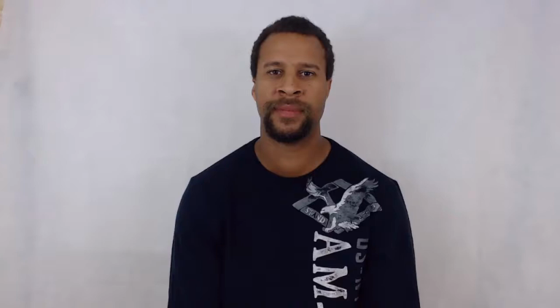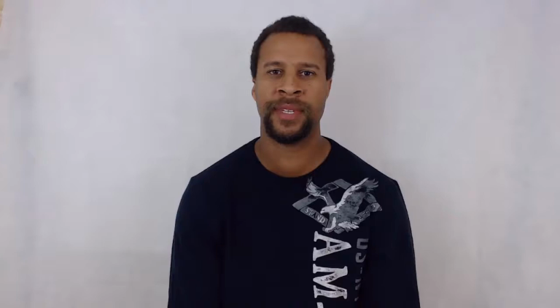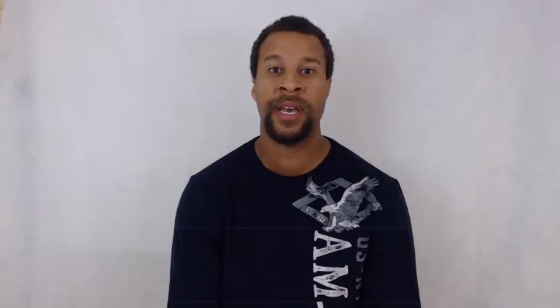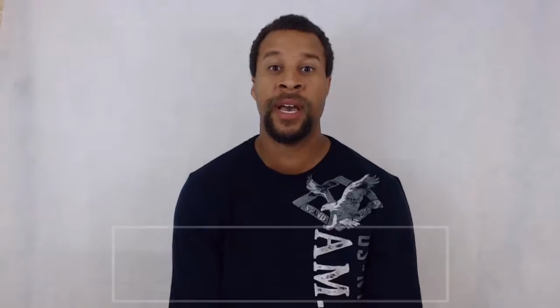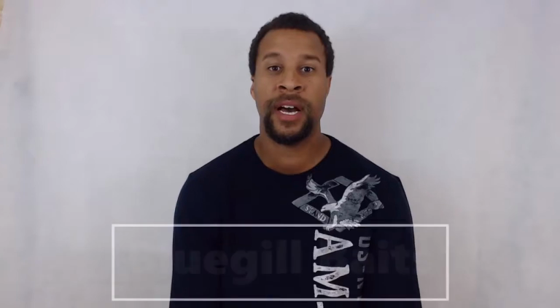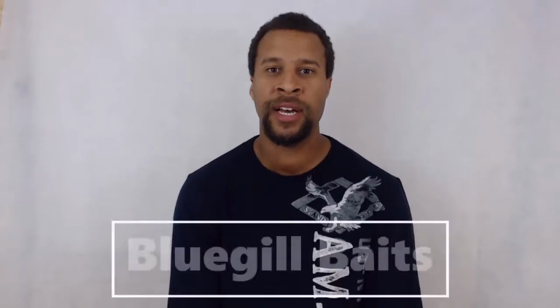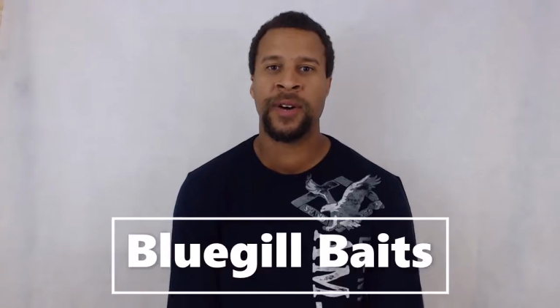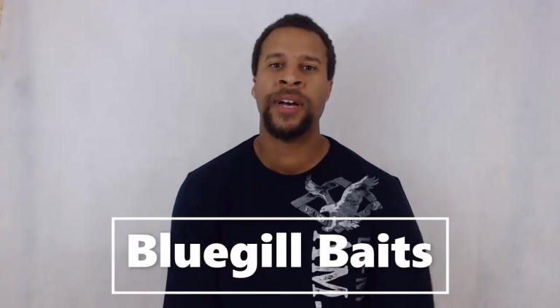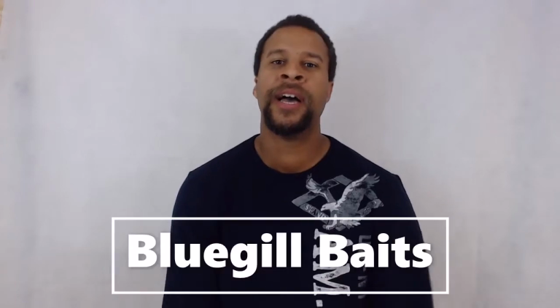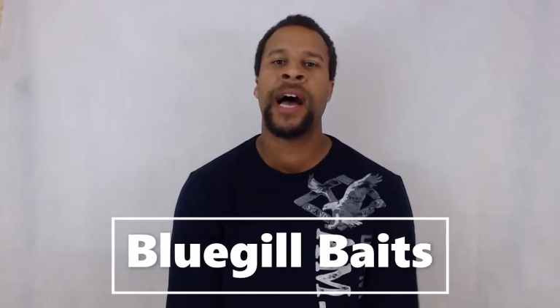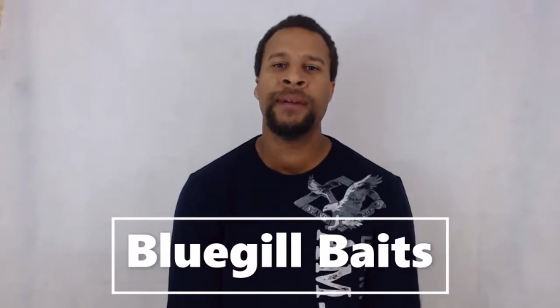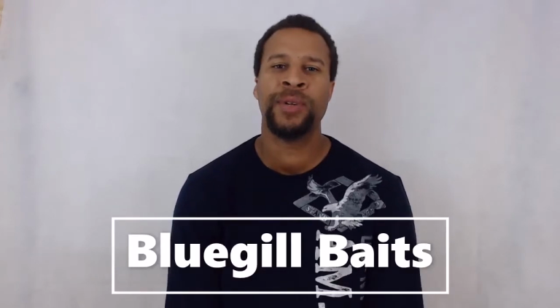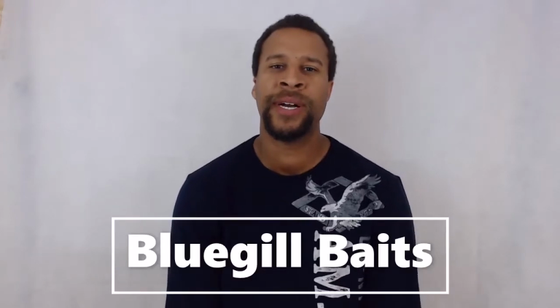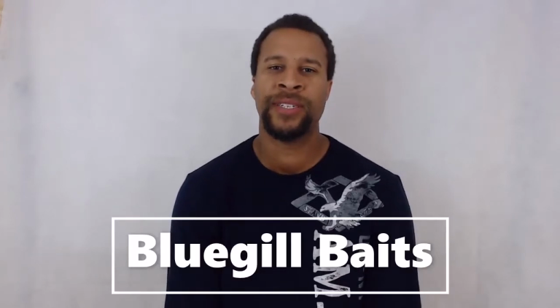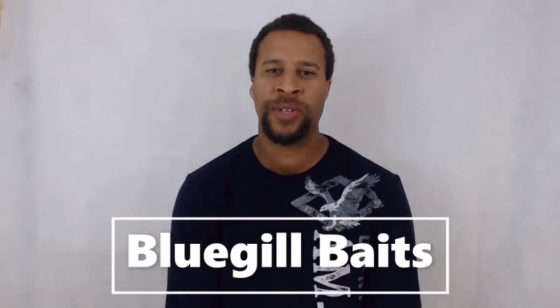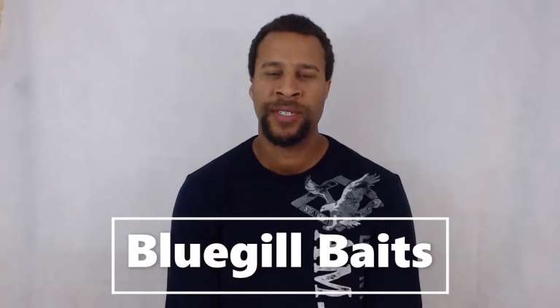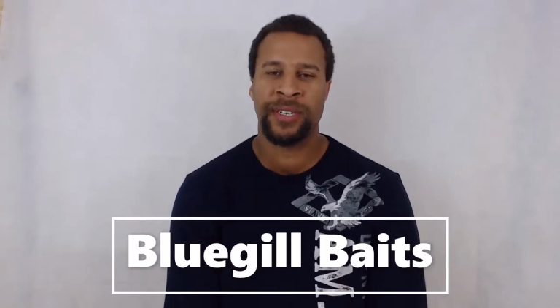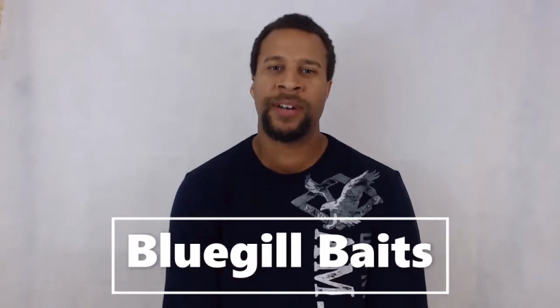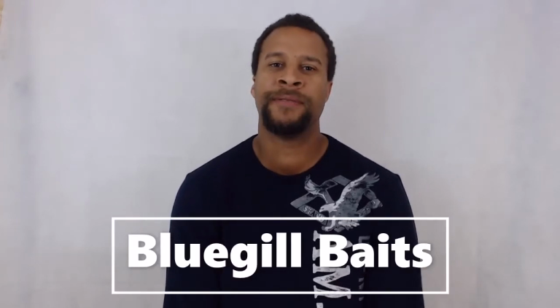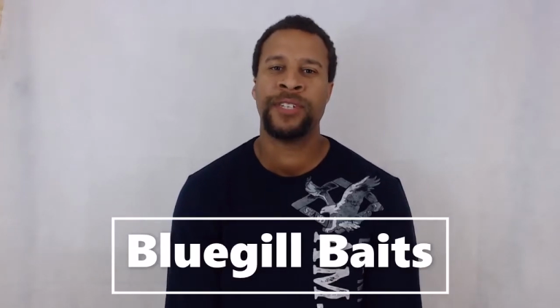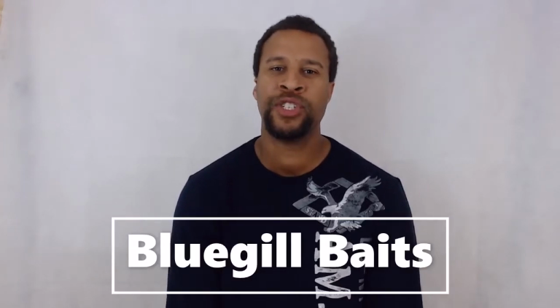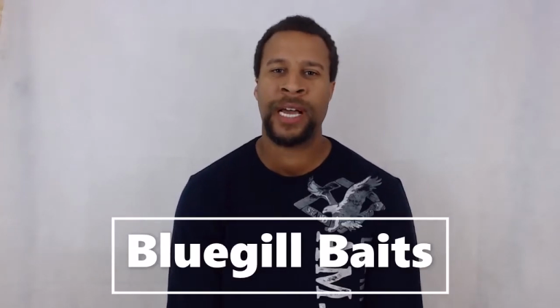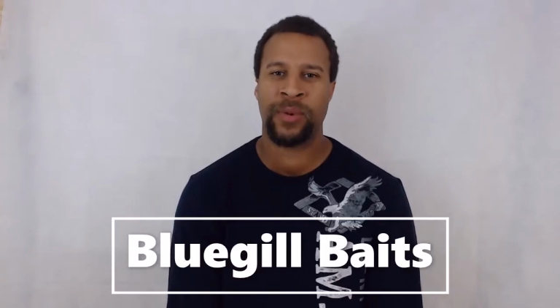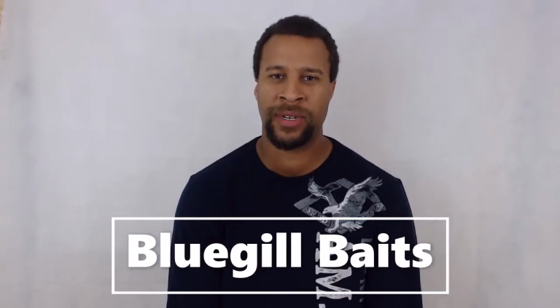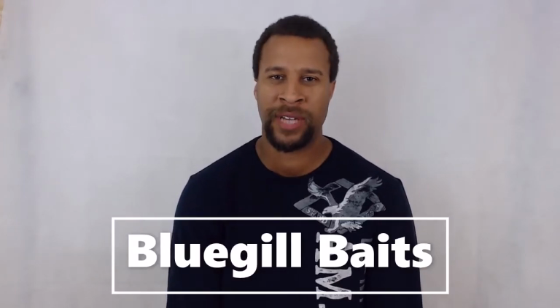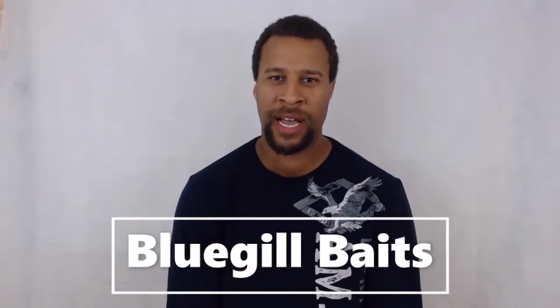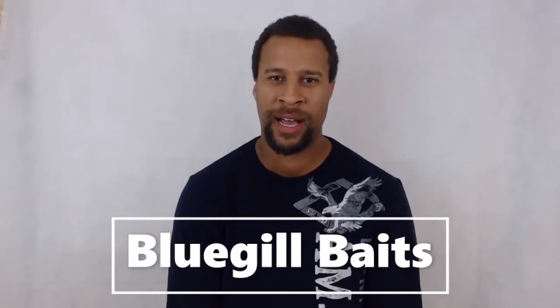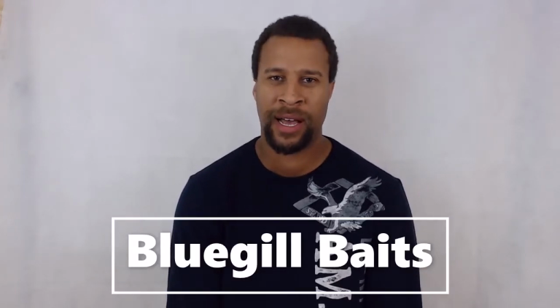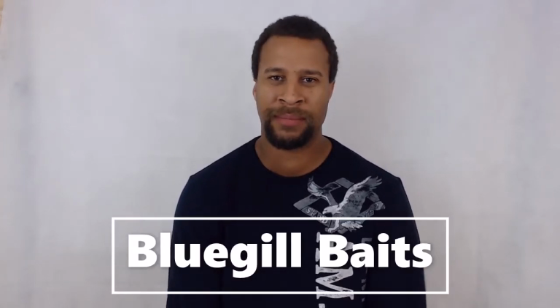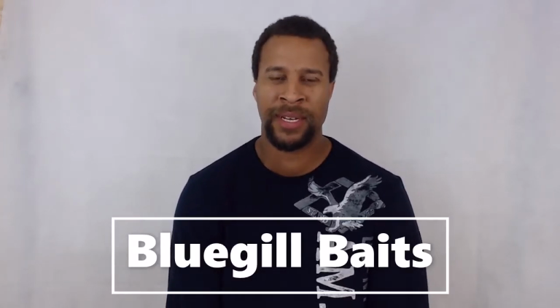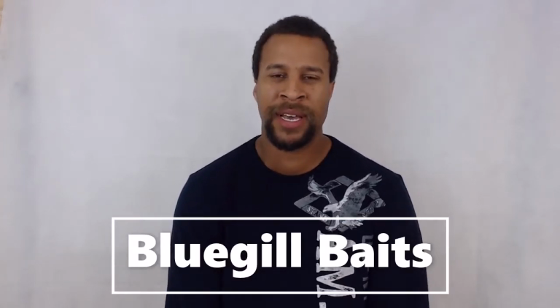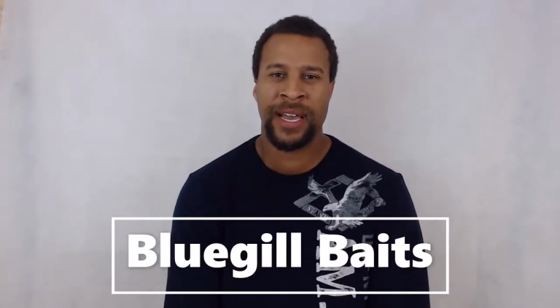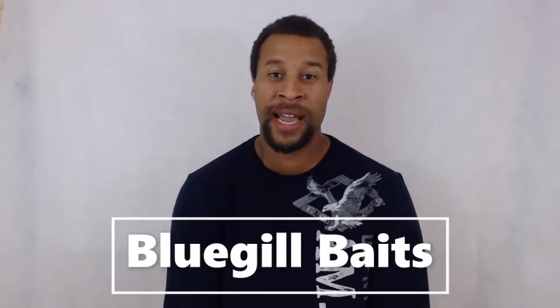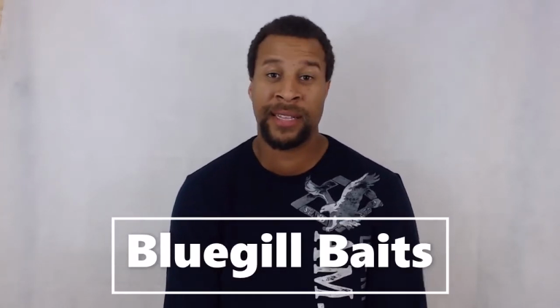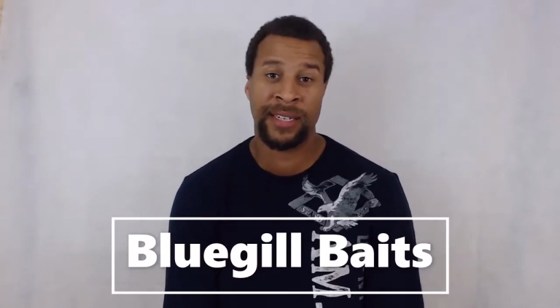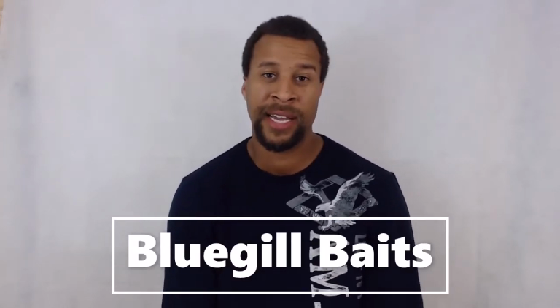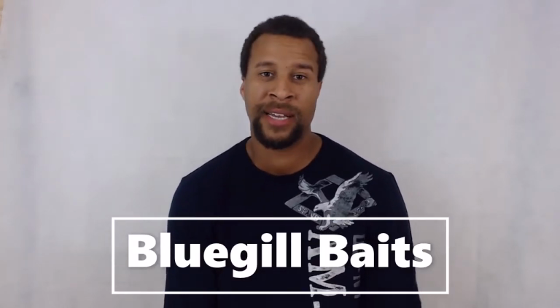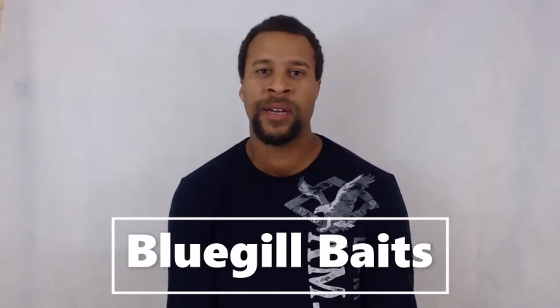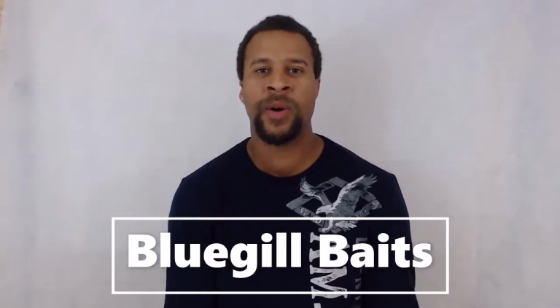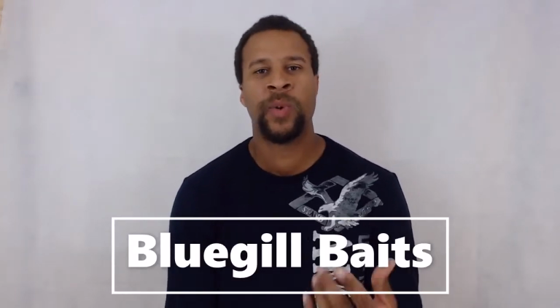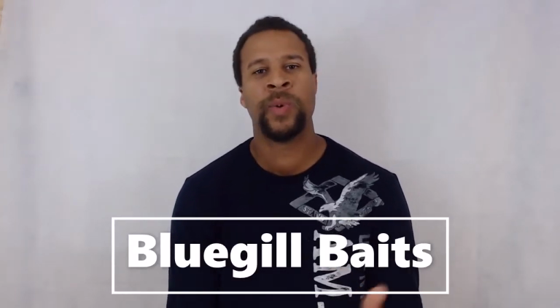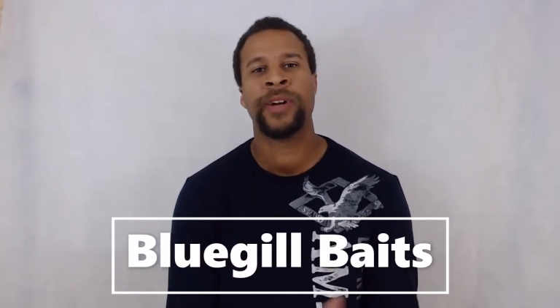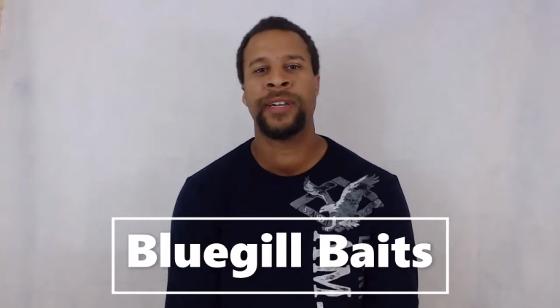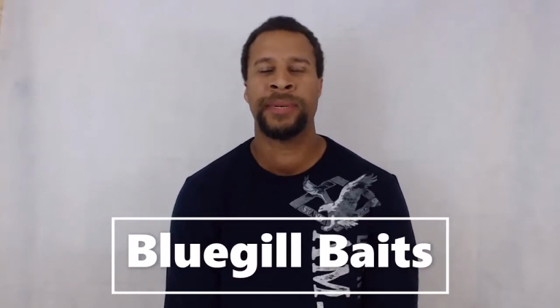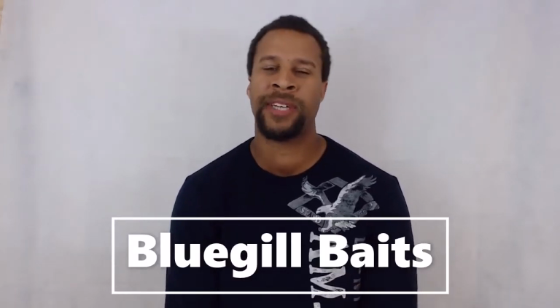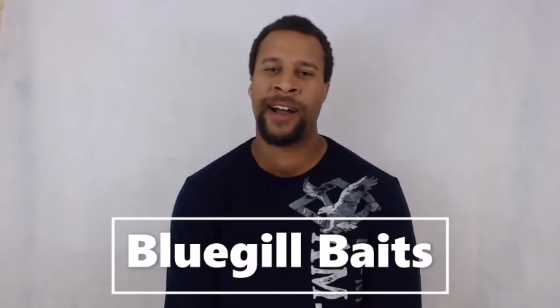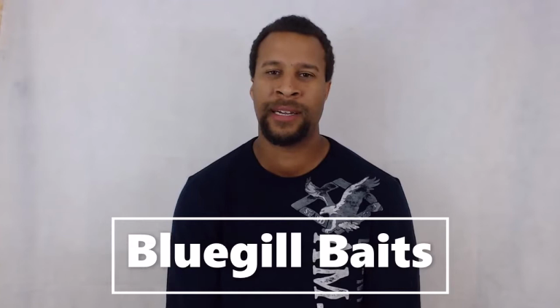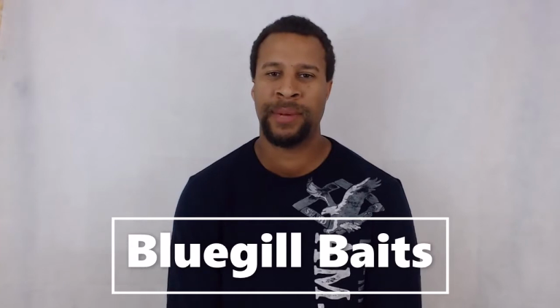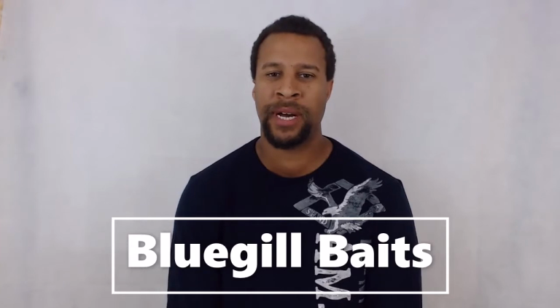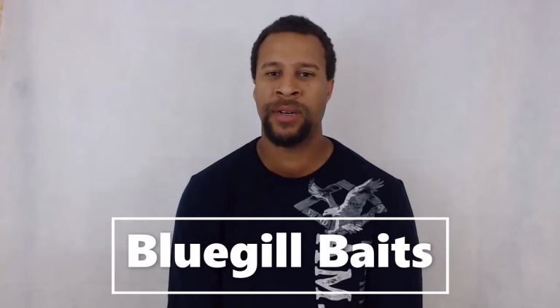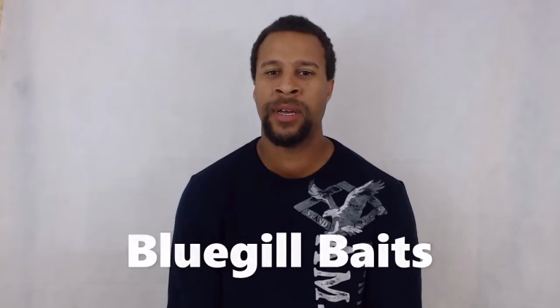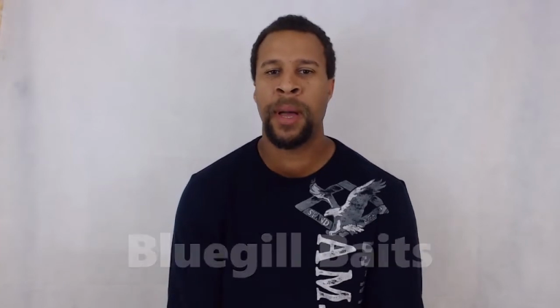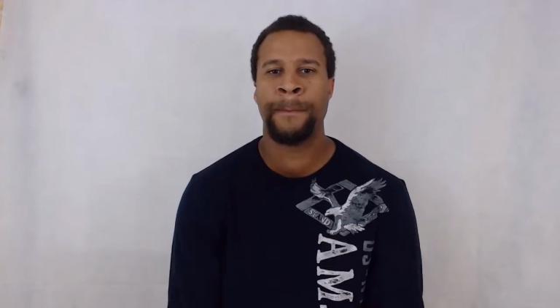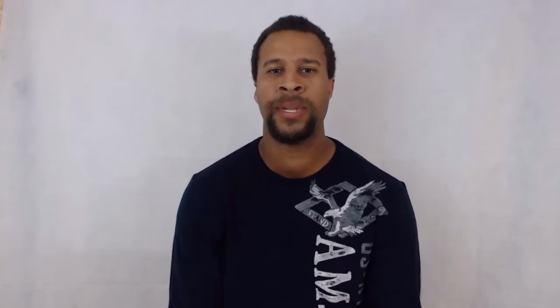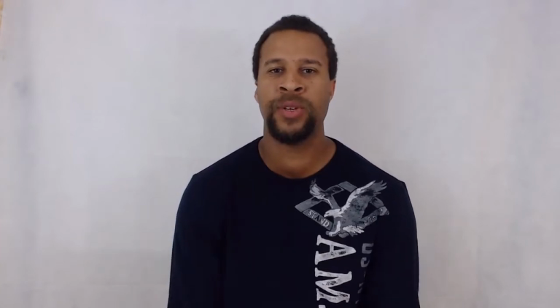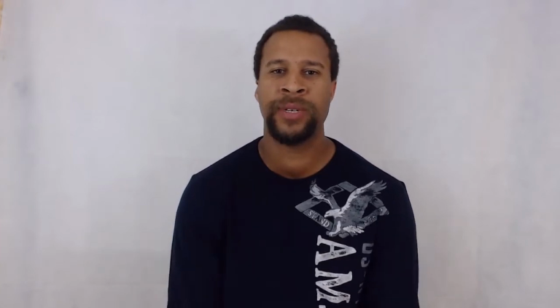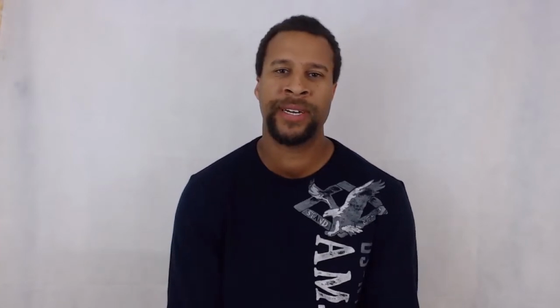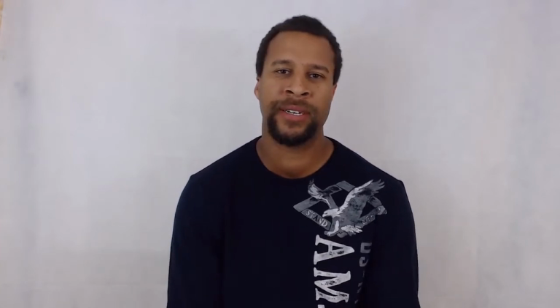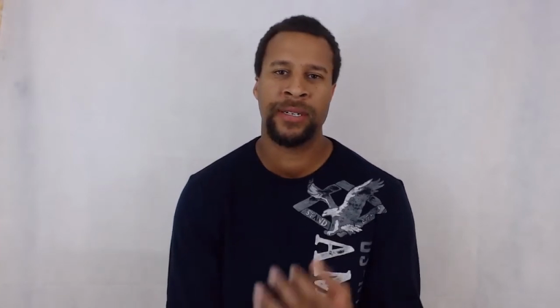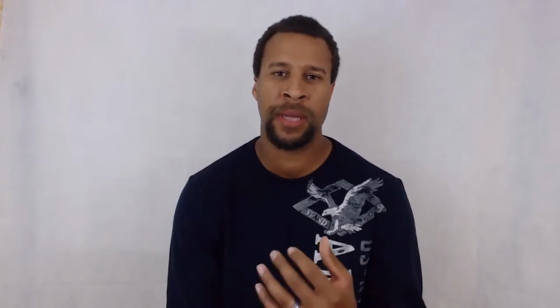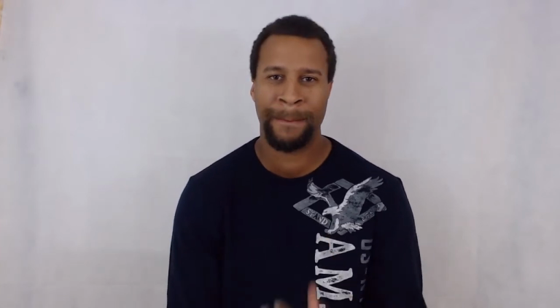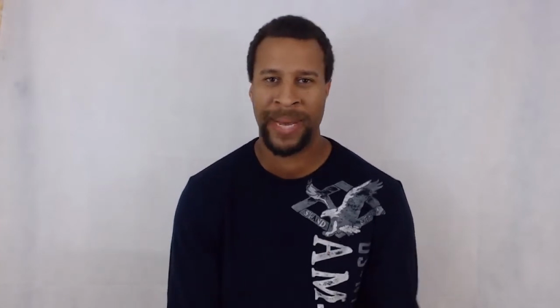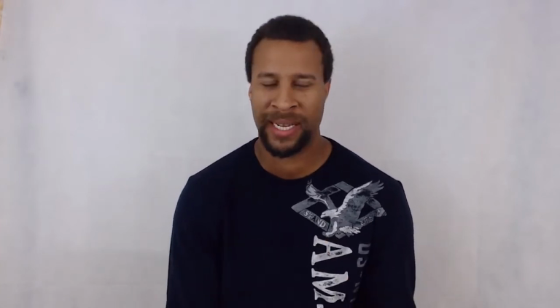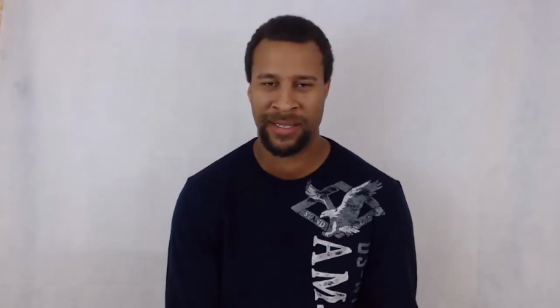Hello, I'm Dwight Norris of FishingAtWork.com and today we're going to be talking about bluegill baits.